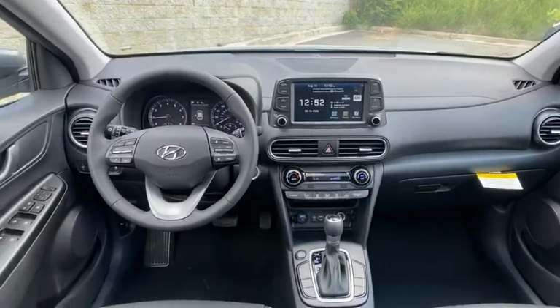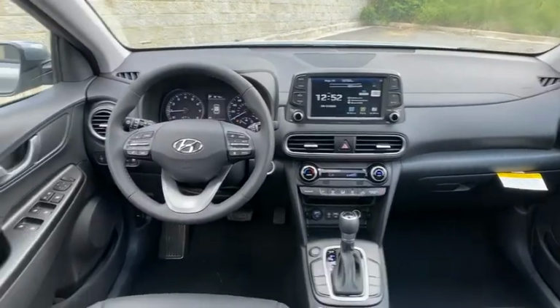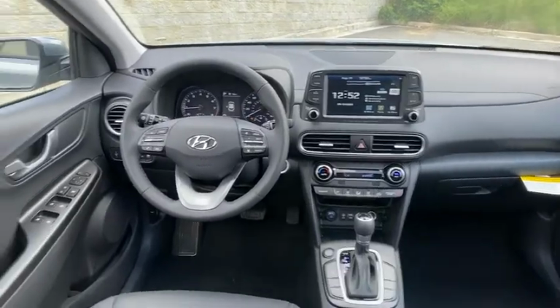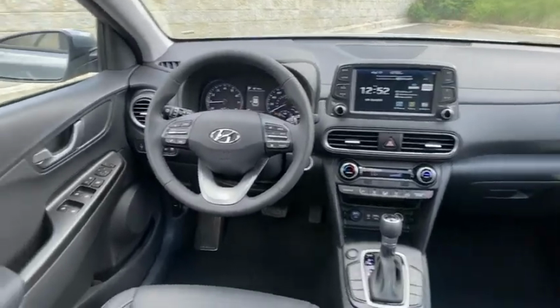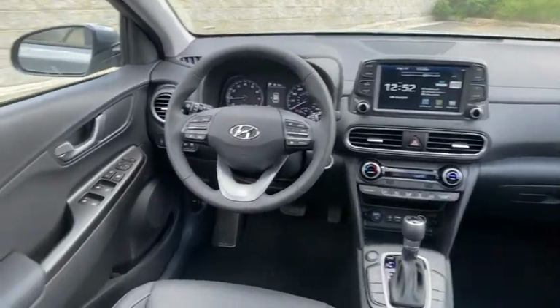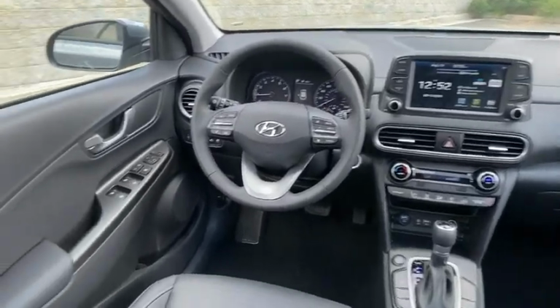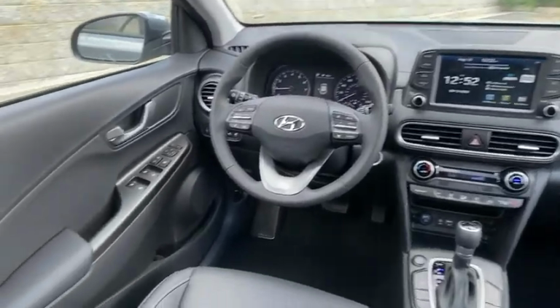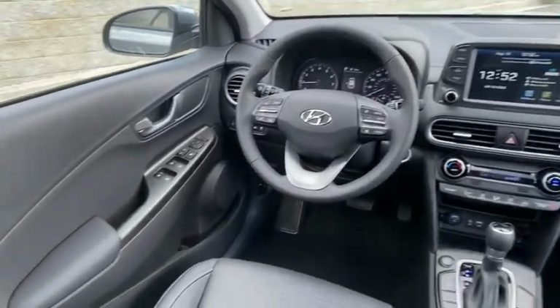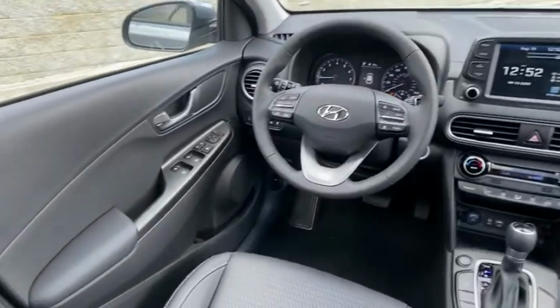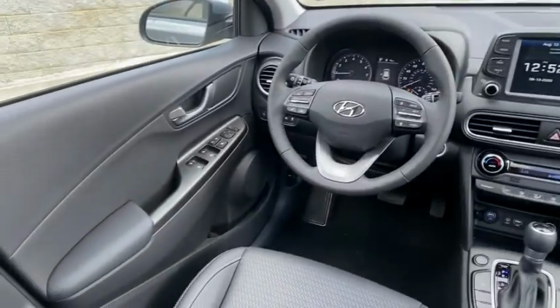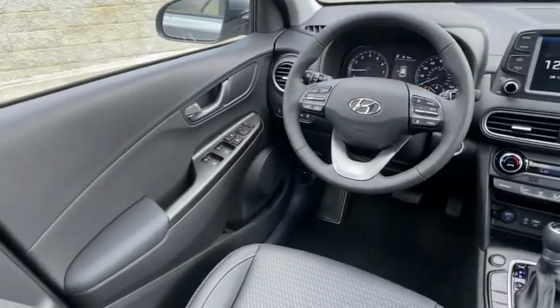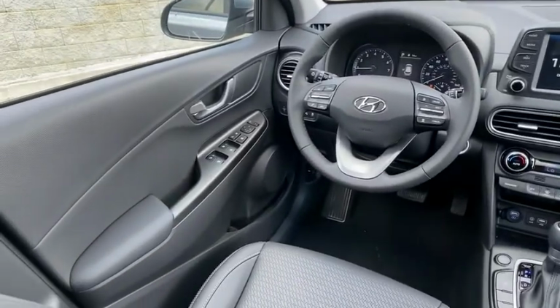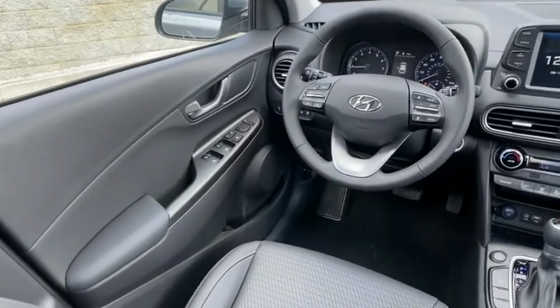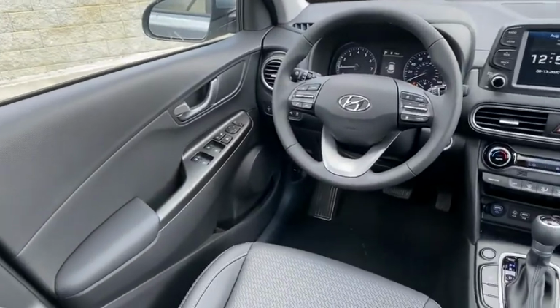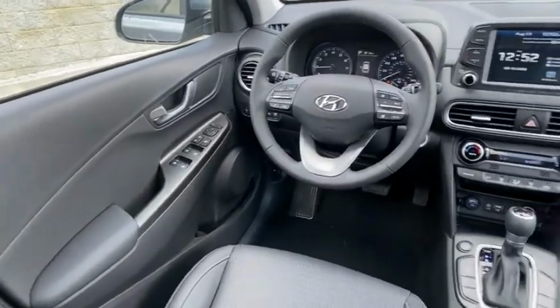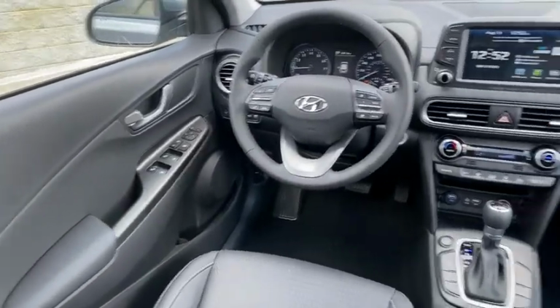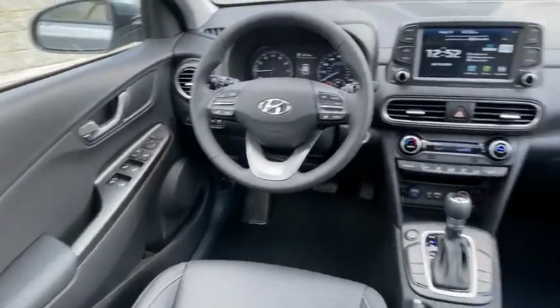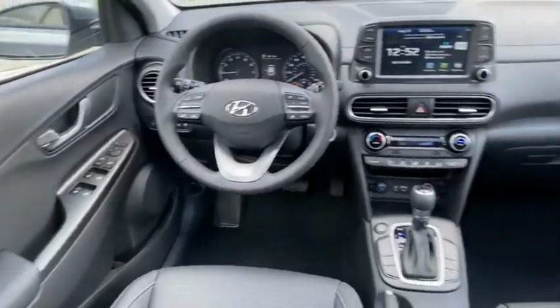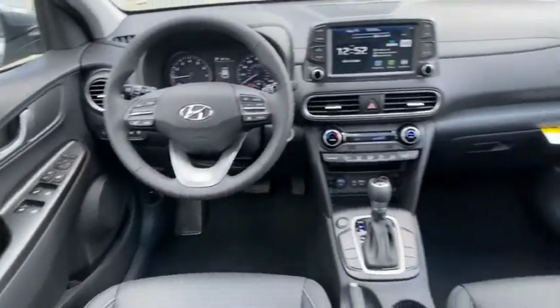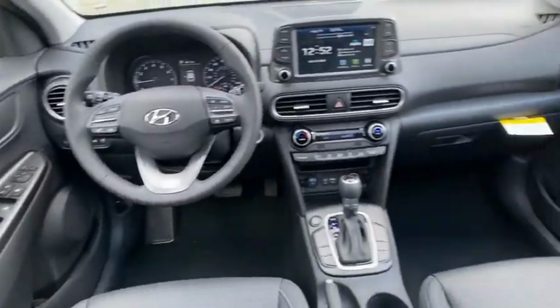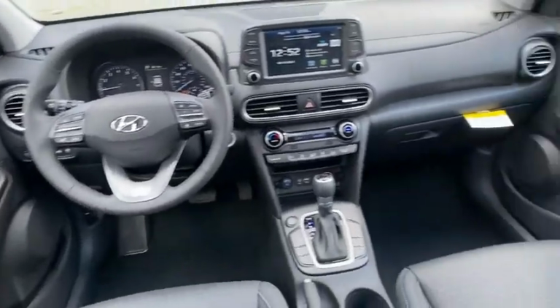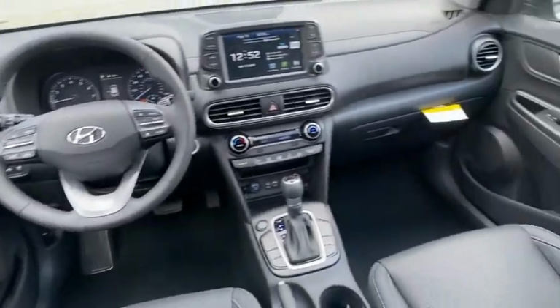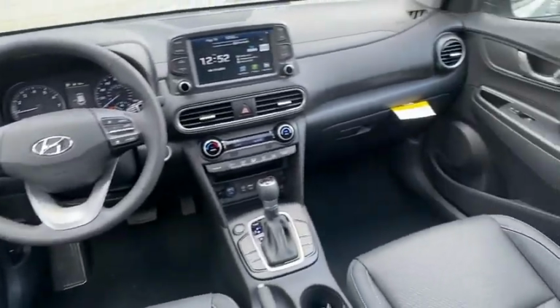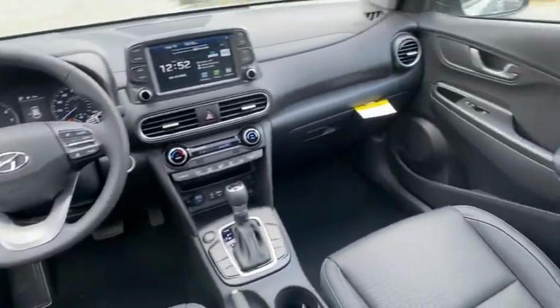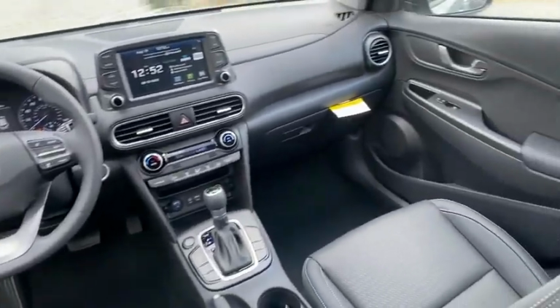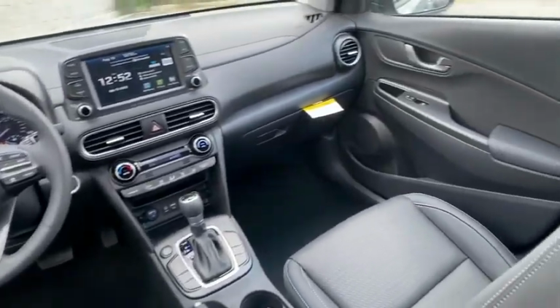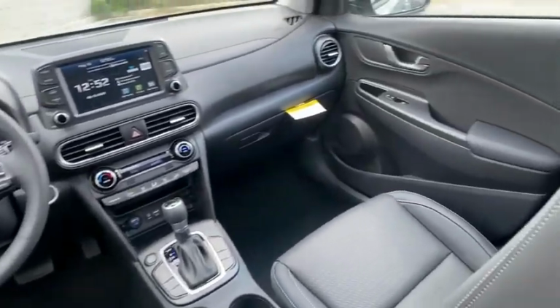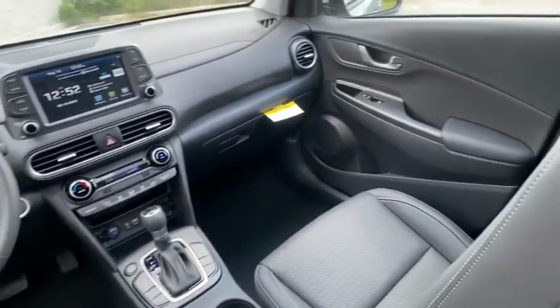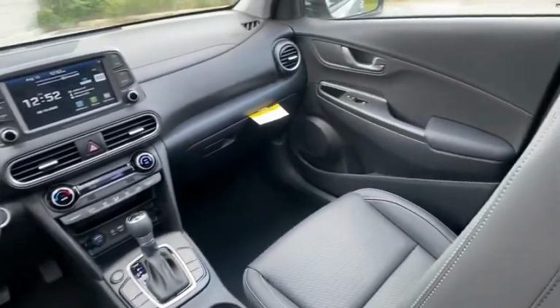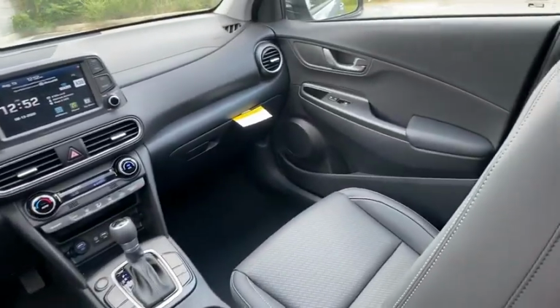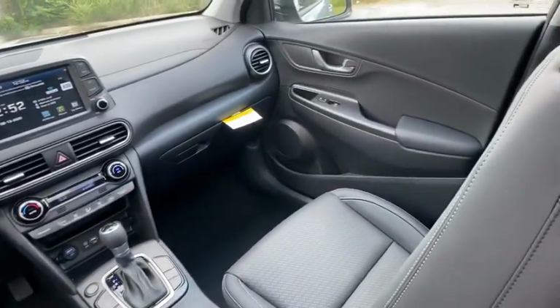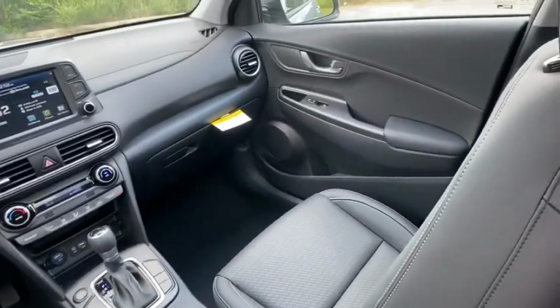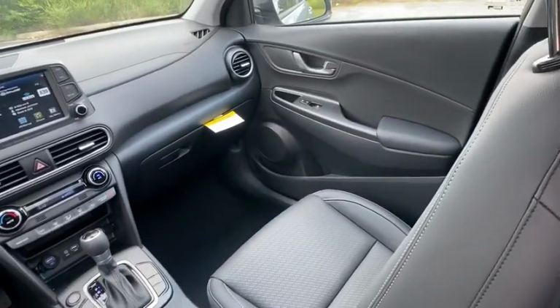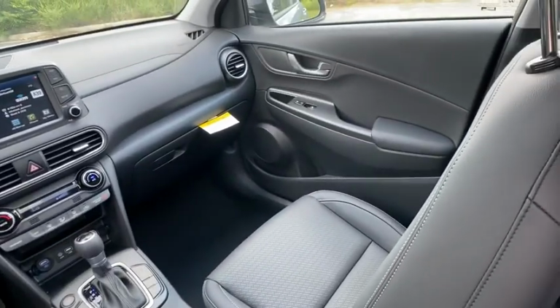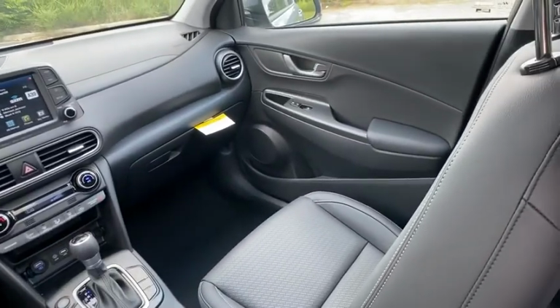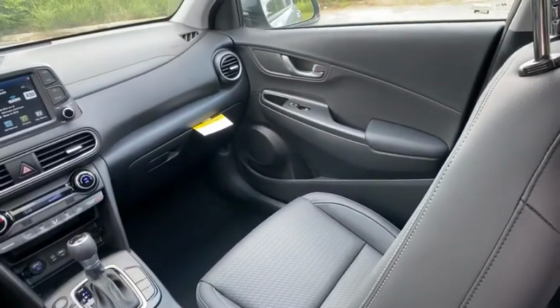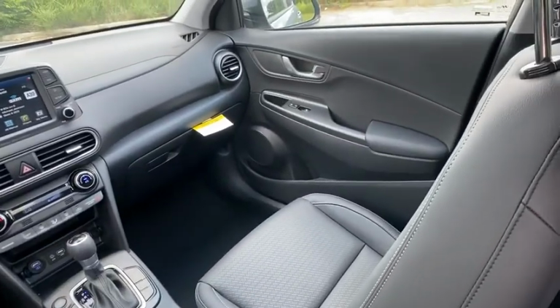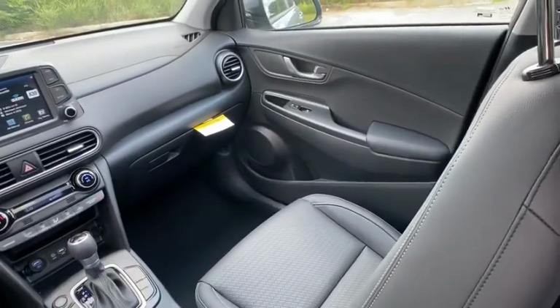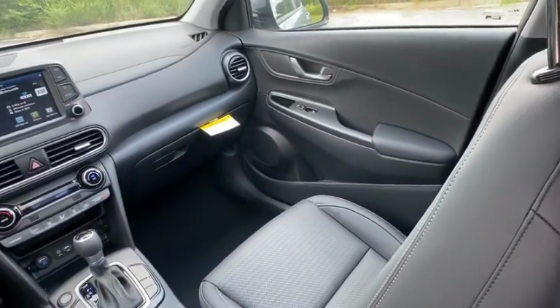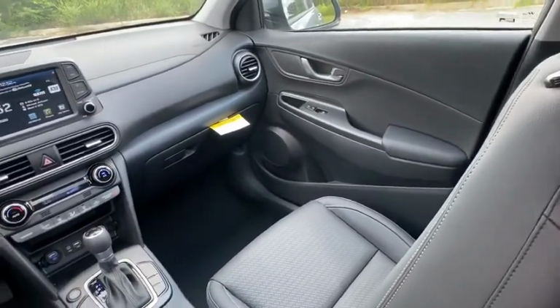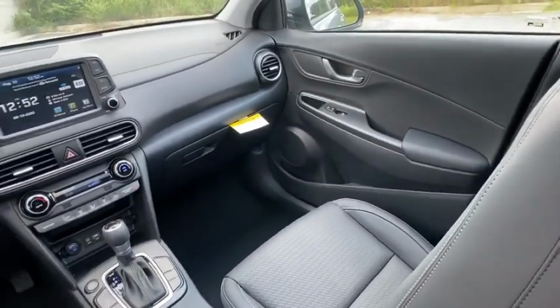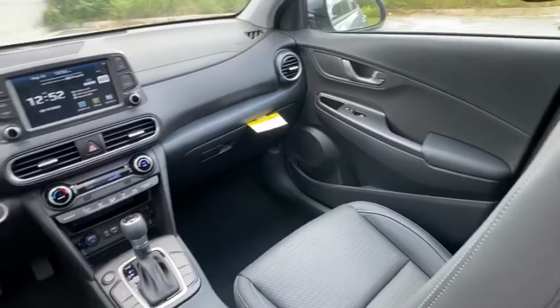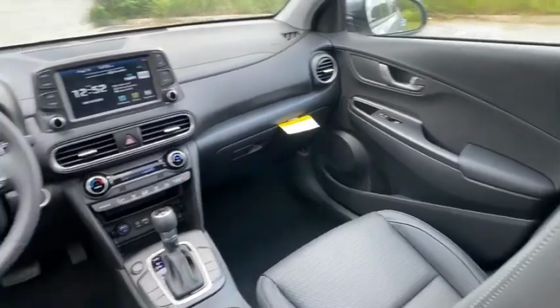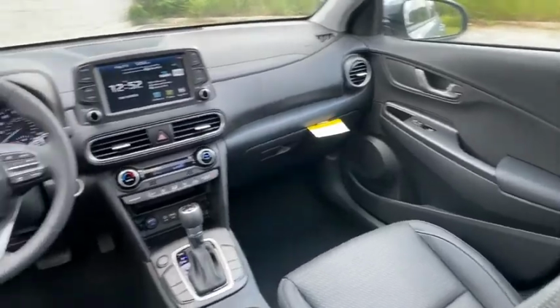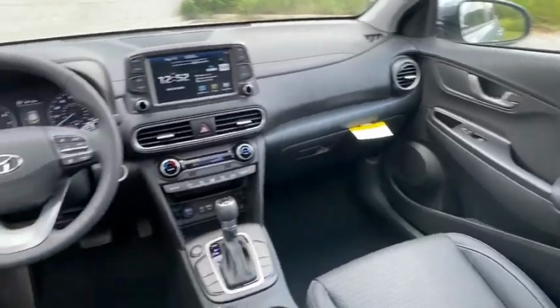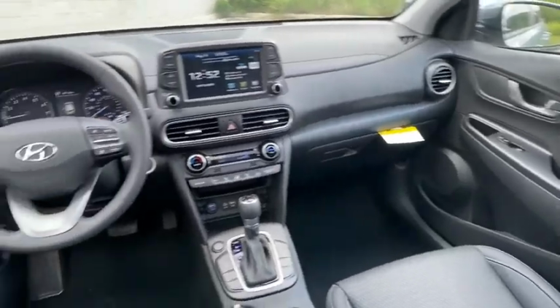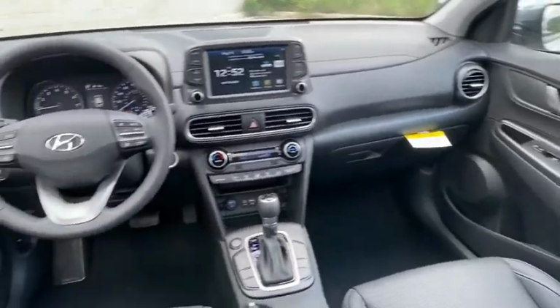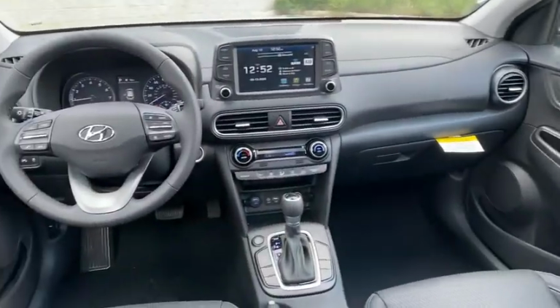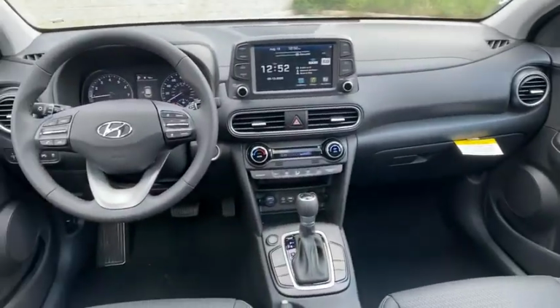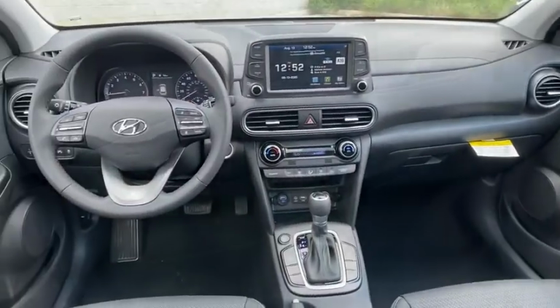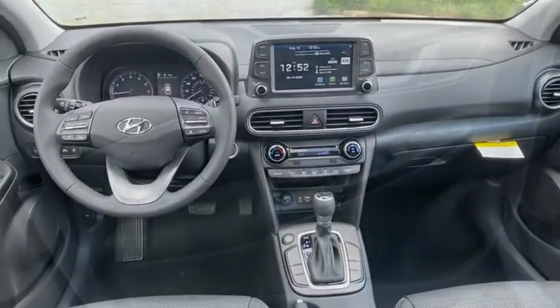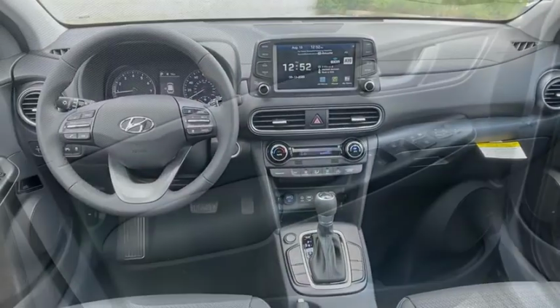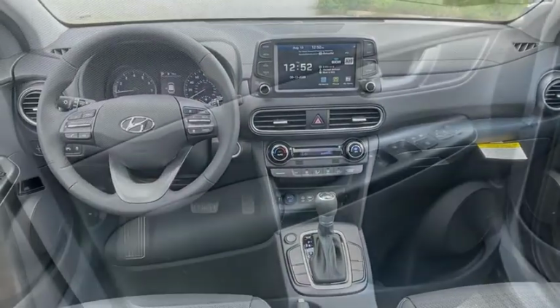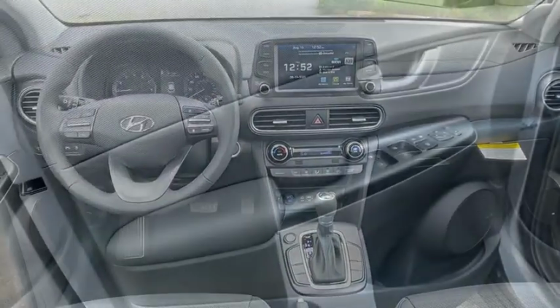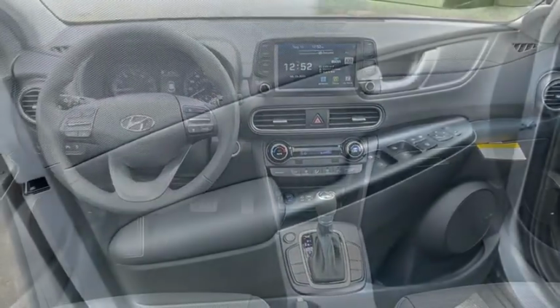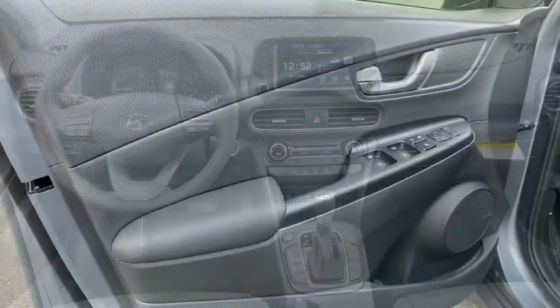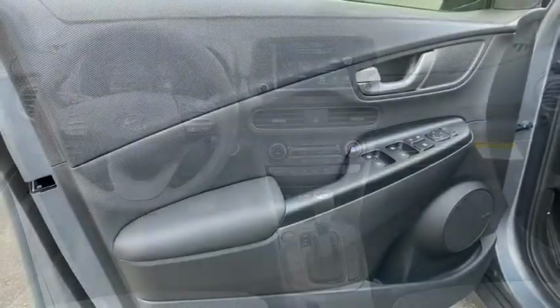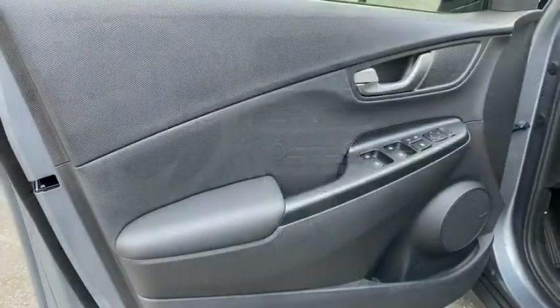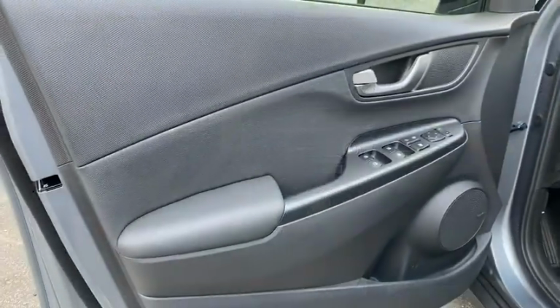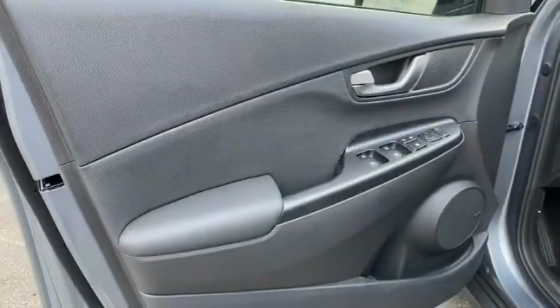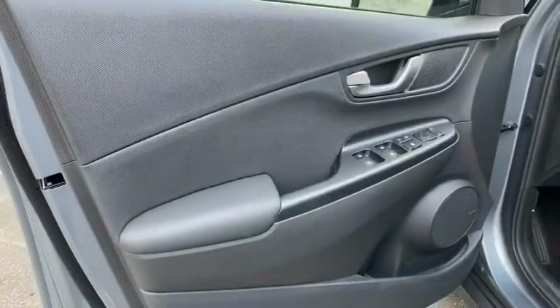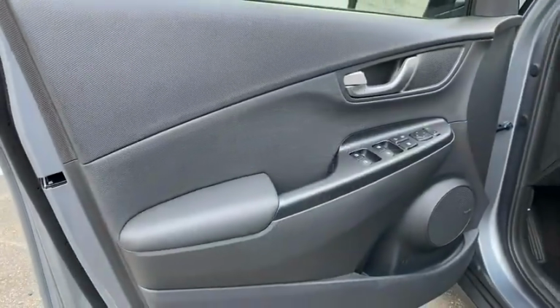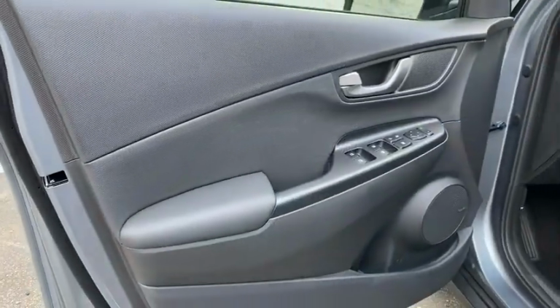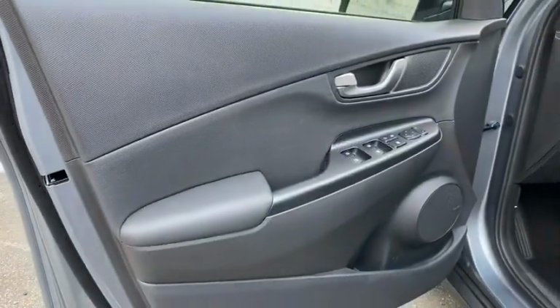Heated front seats, security system, rear window defroster, leather seats, brake assist, tachometer, power moonroof.